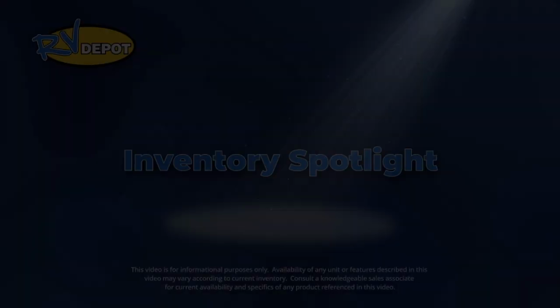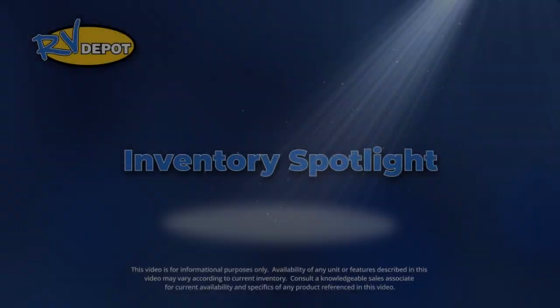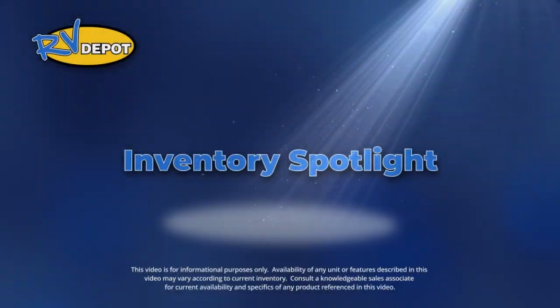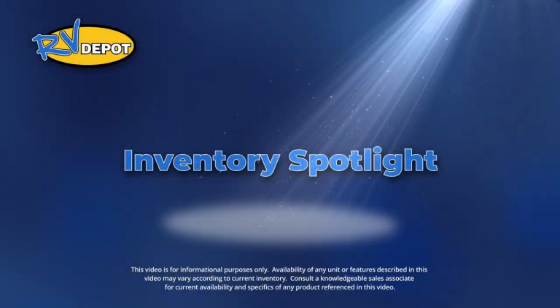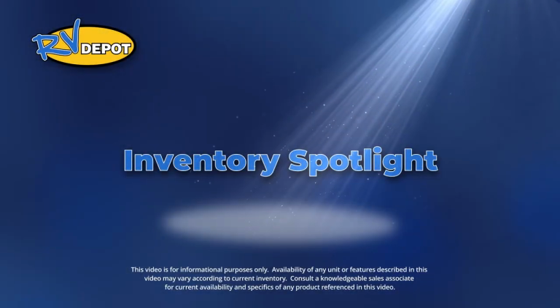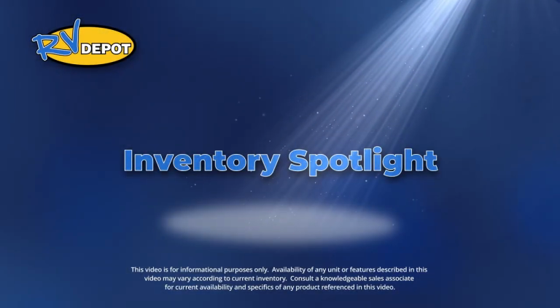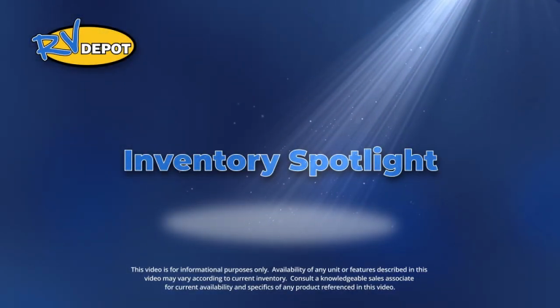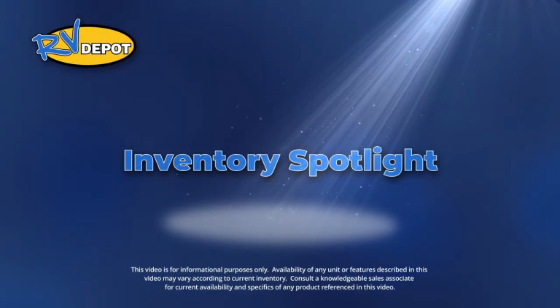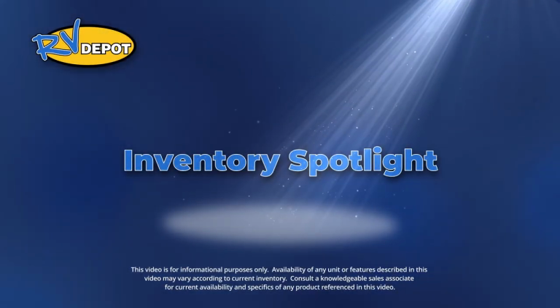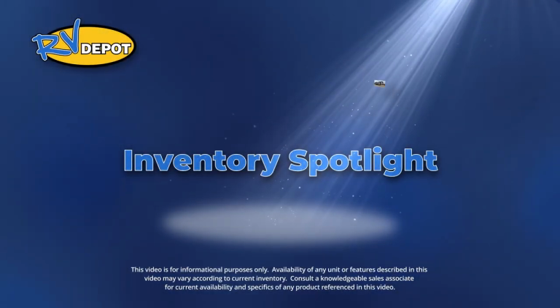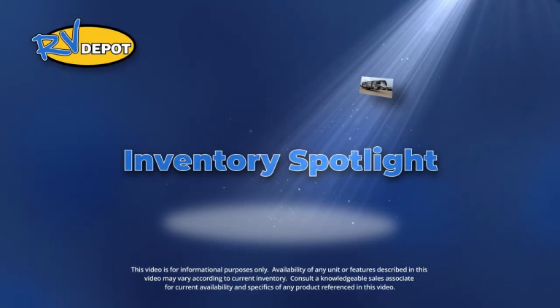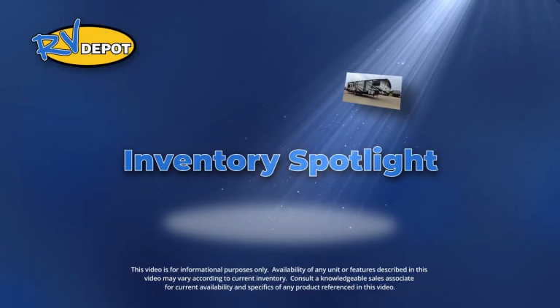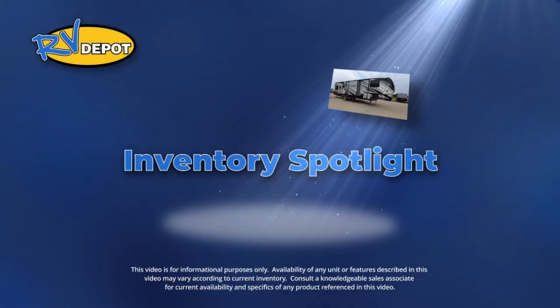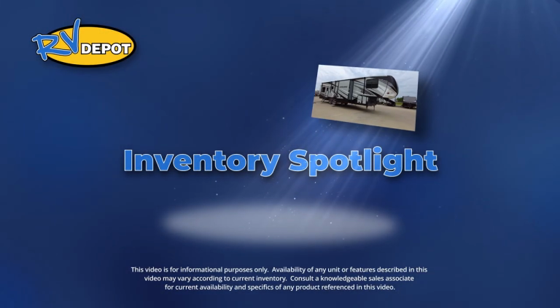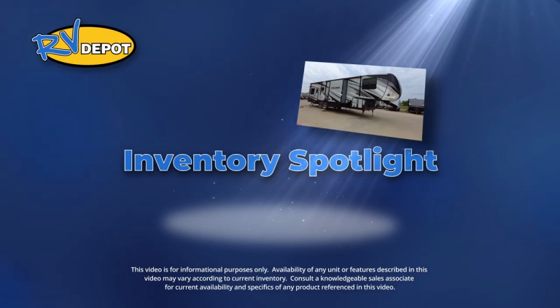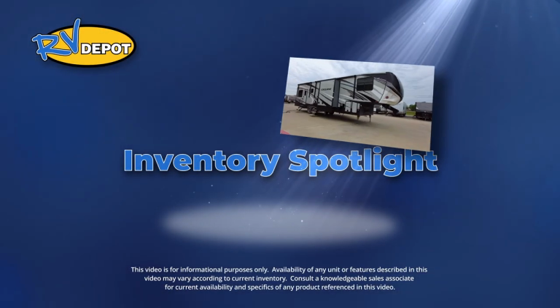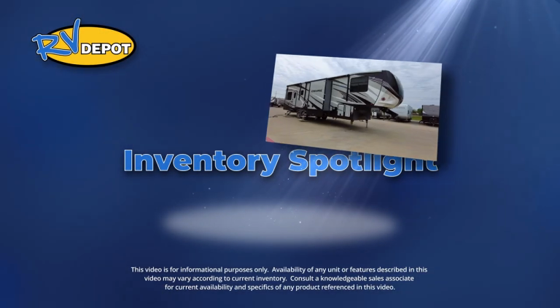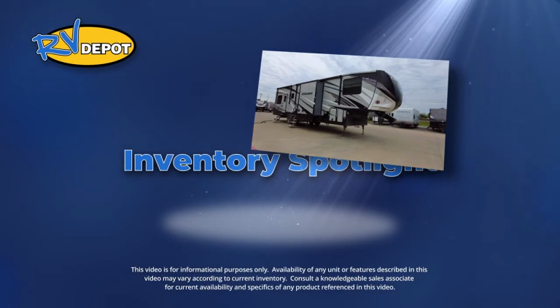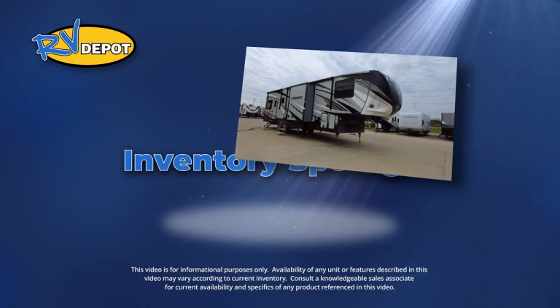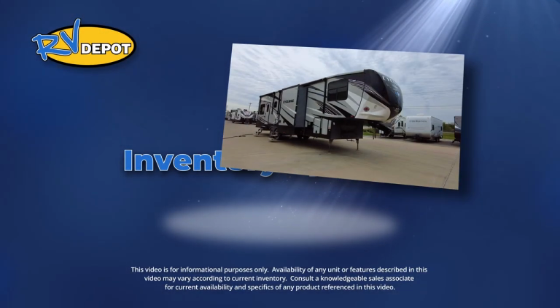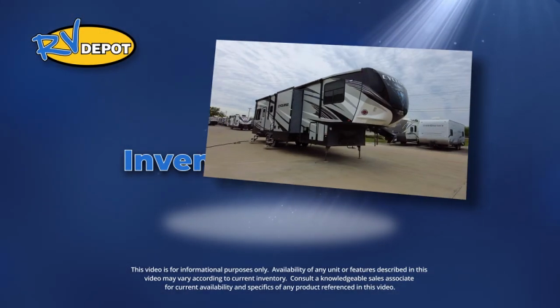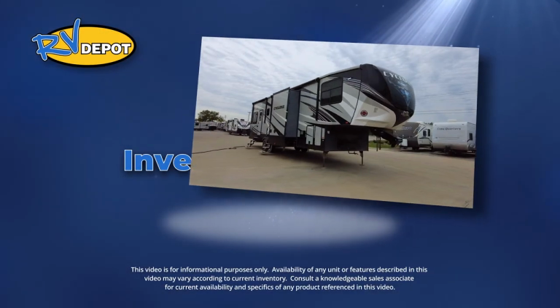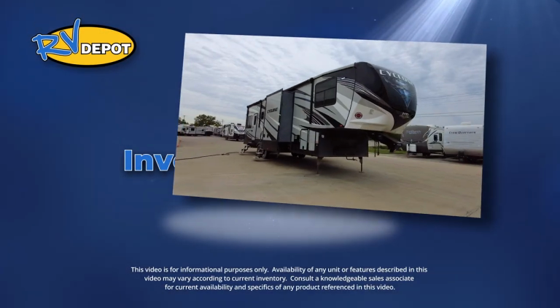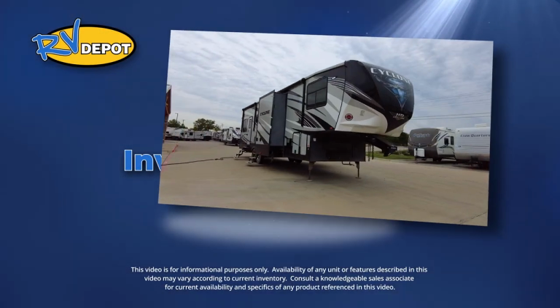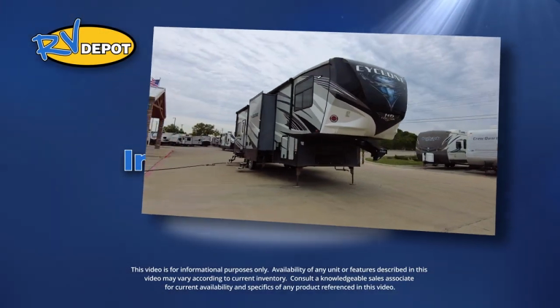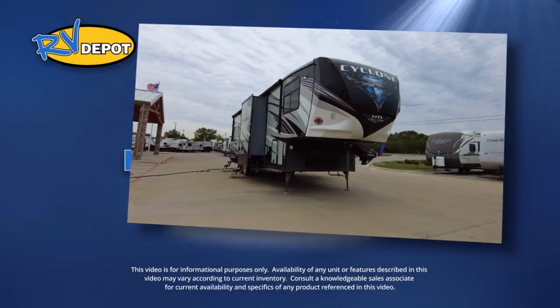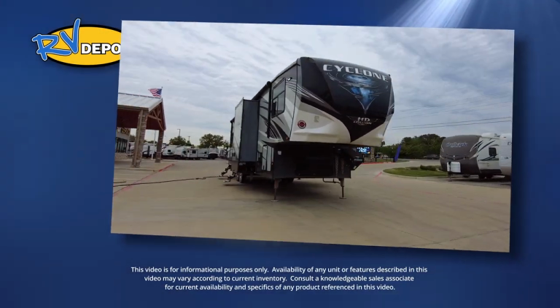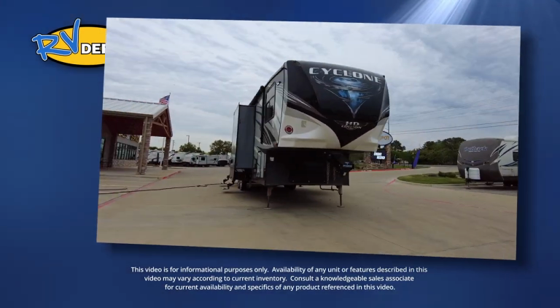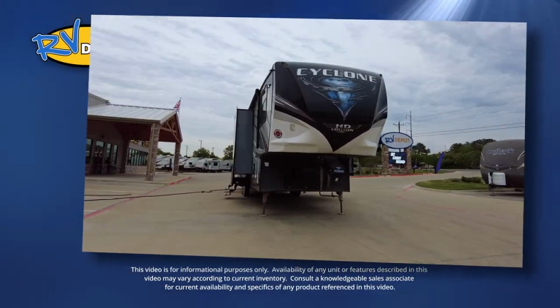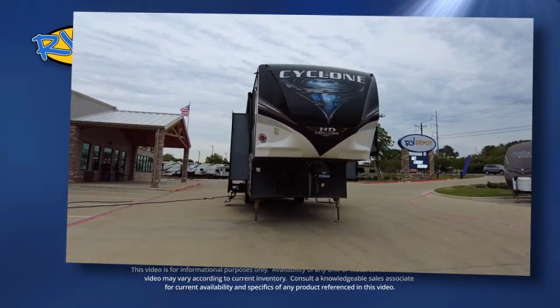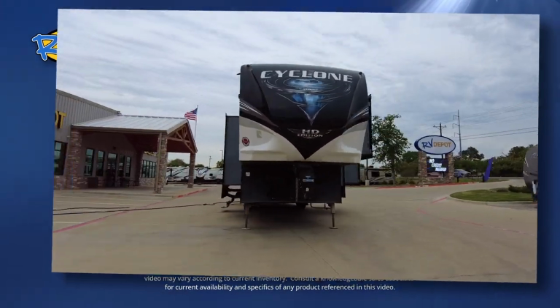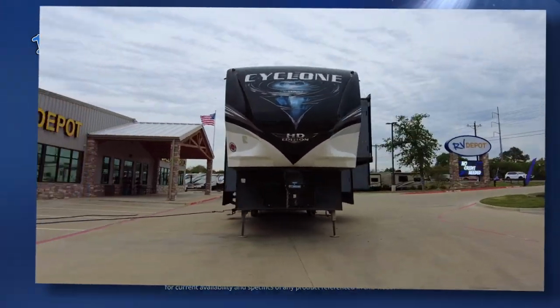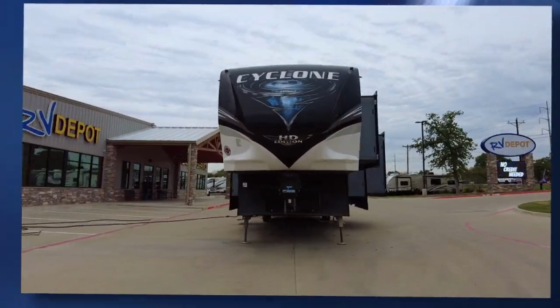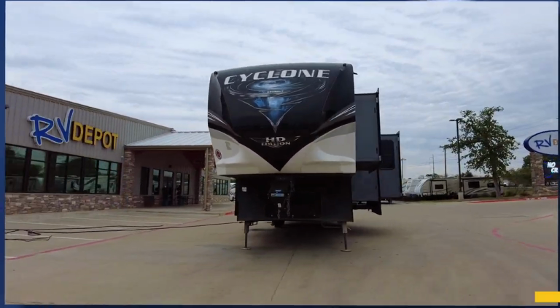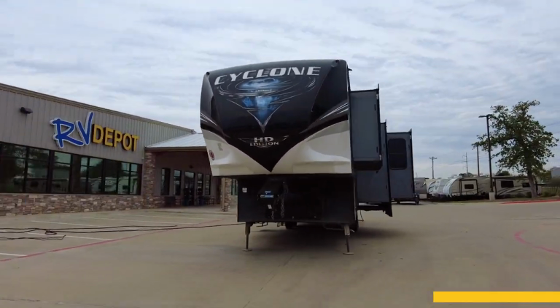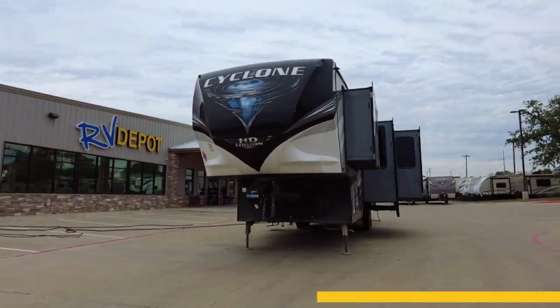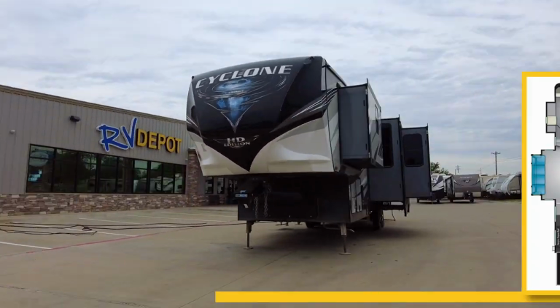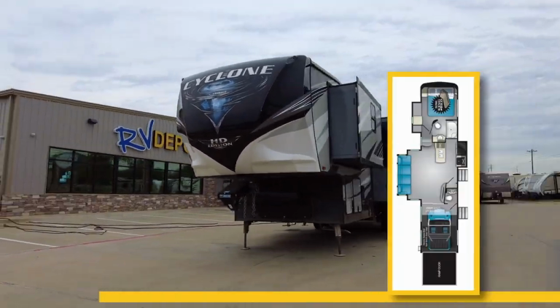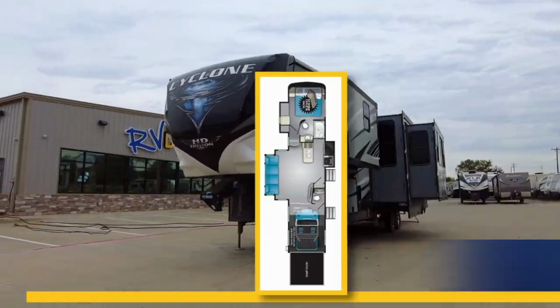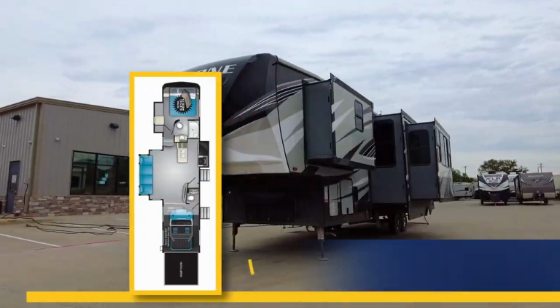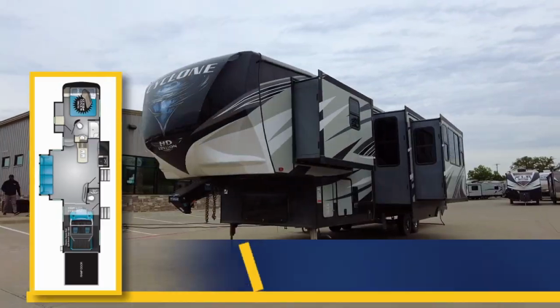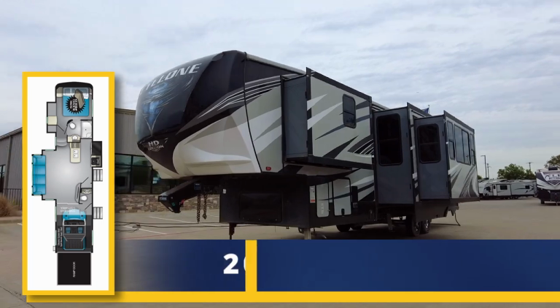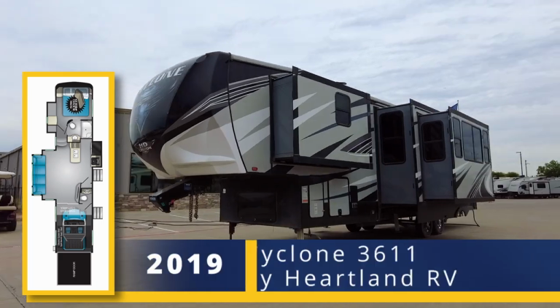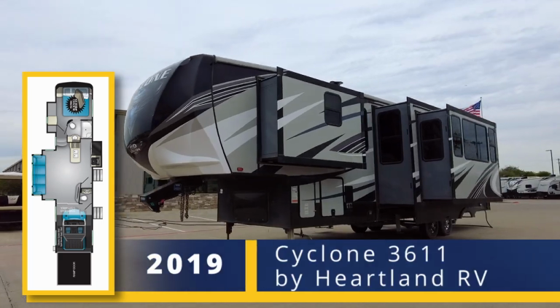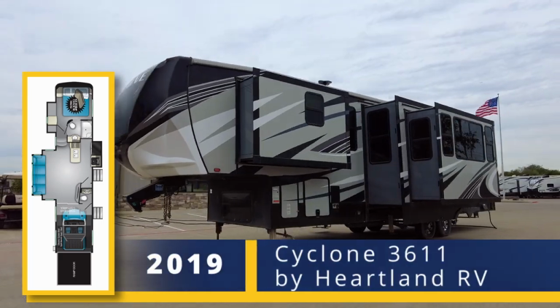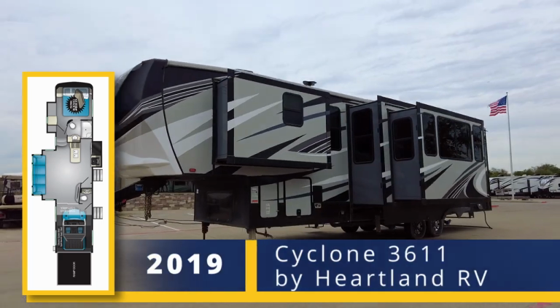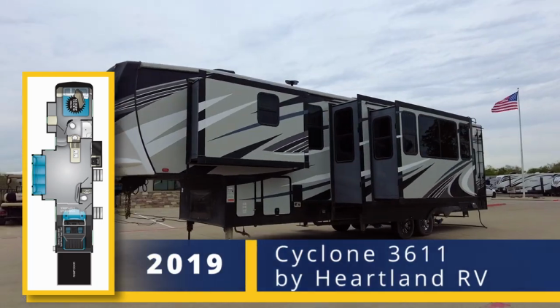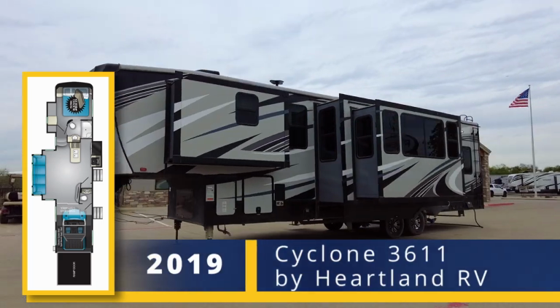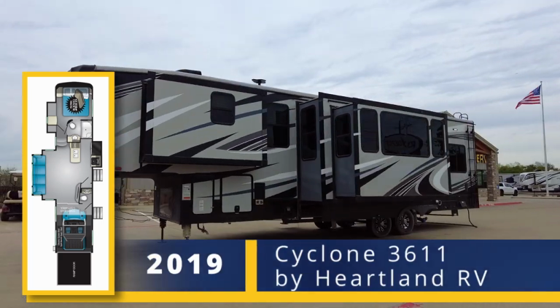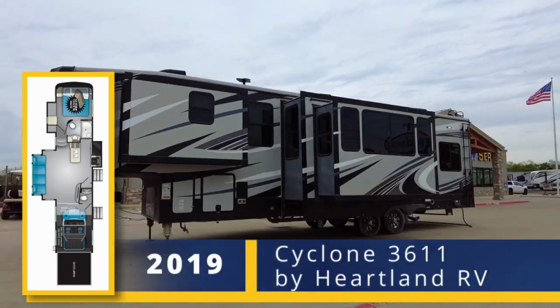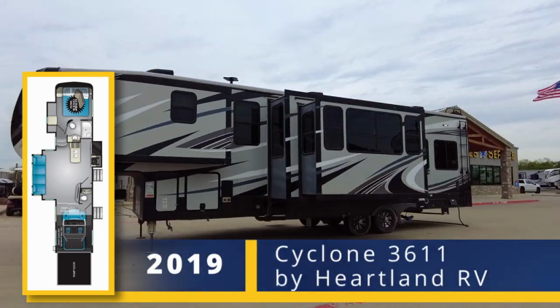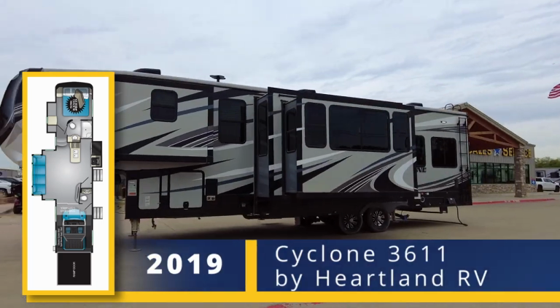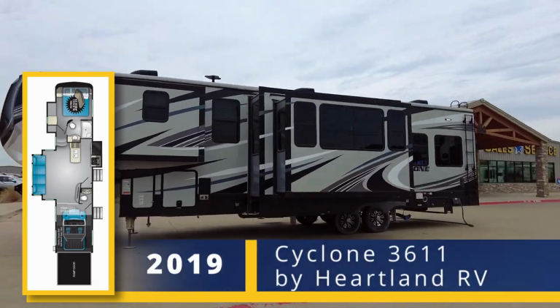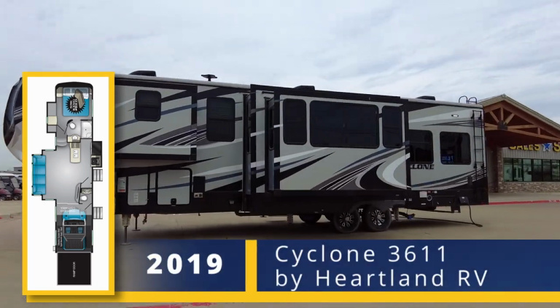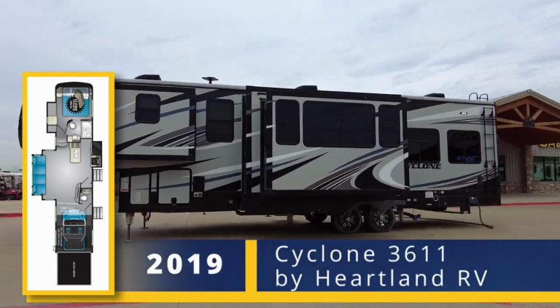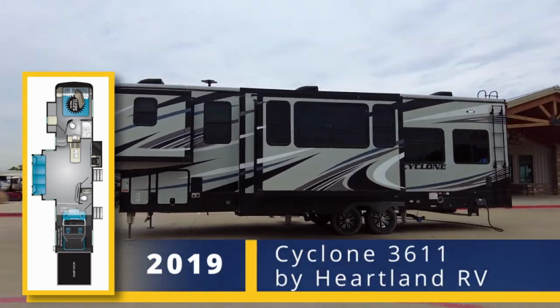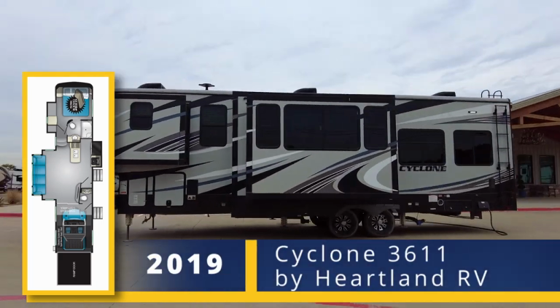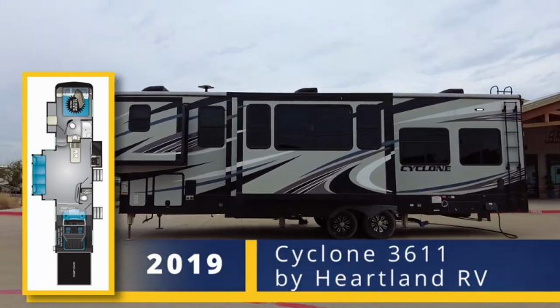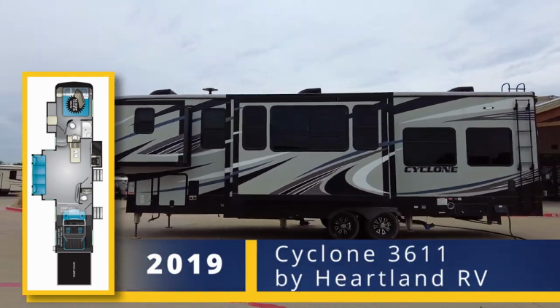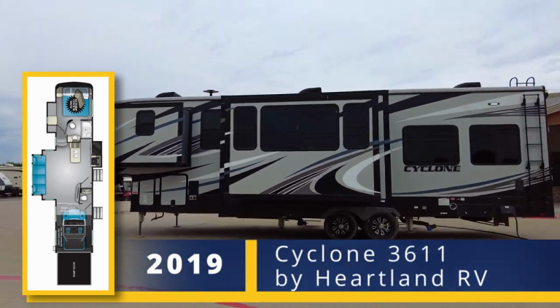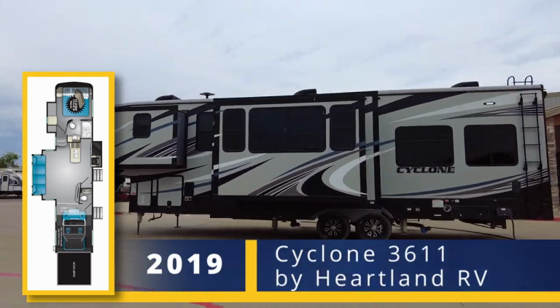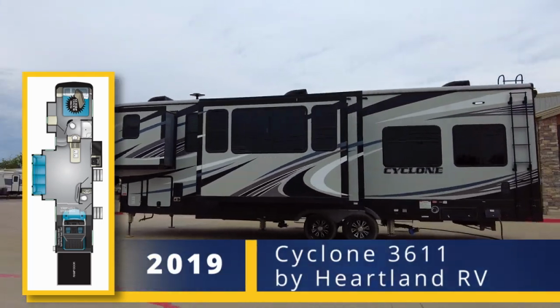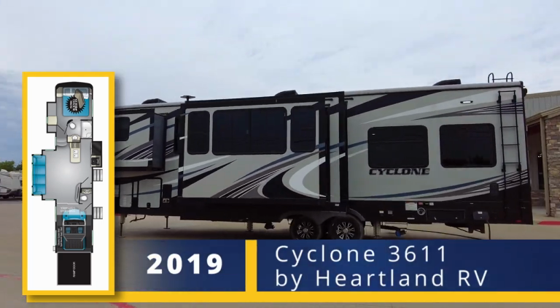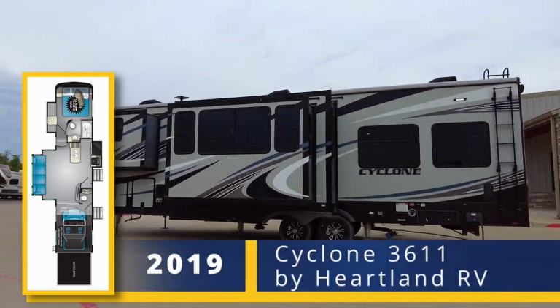On this week's Inventory Spotlight, check out this 2019 Cyclone 3611 by Heartland RV.